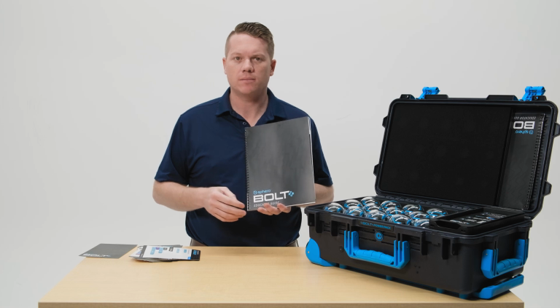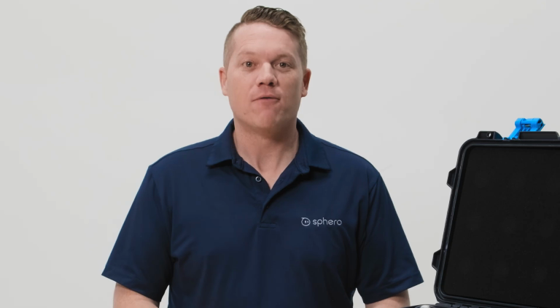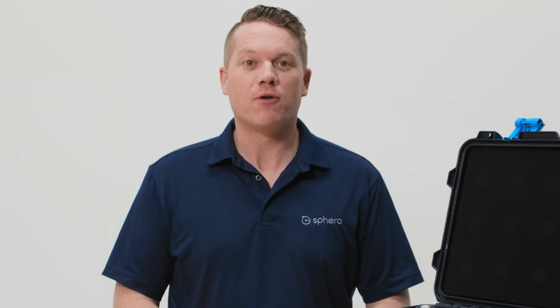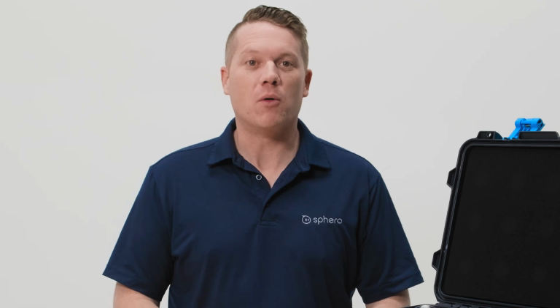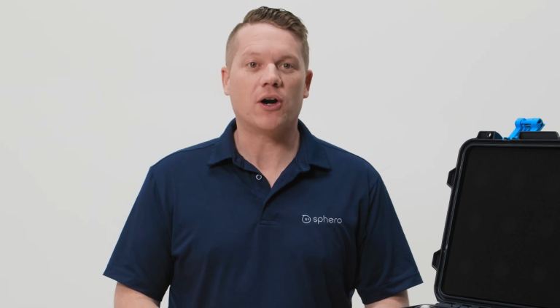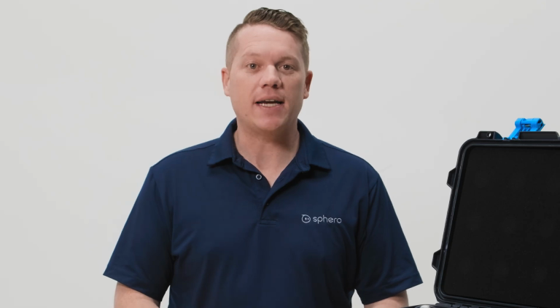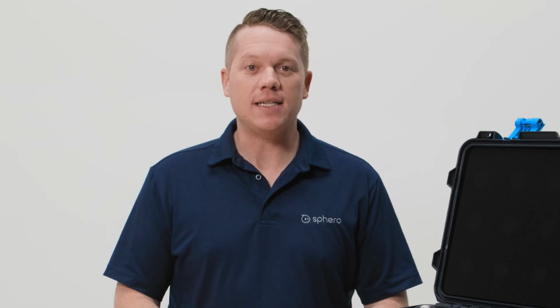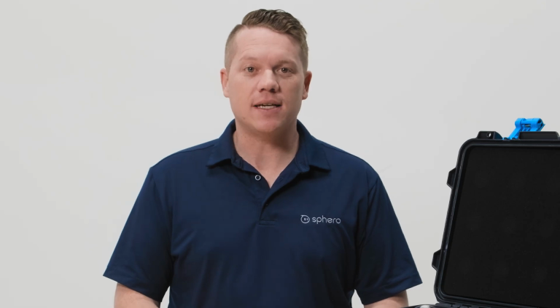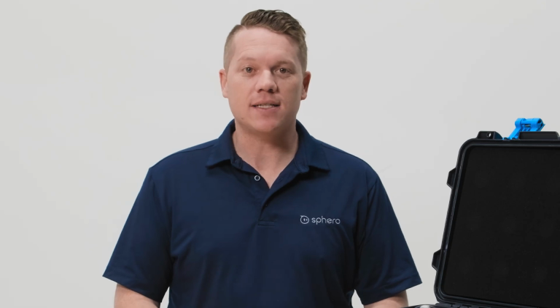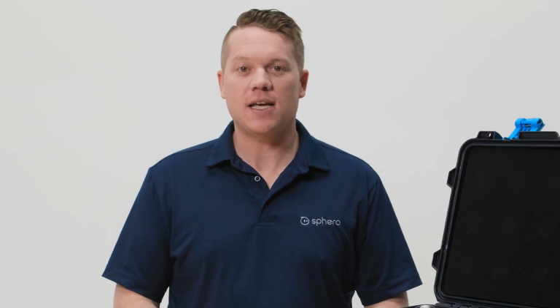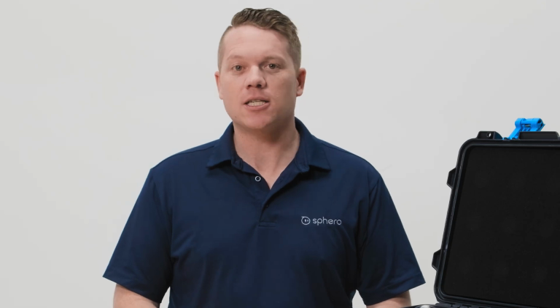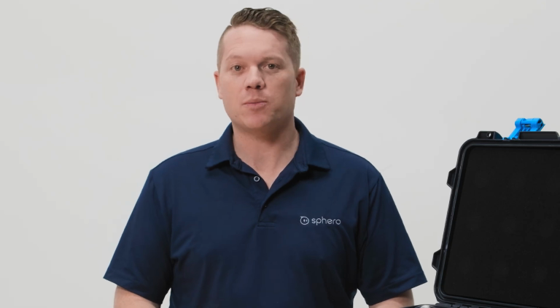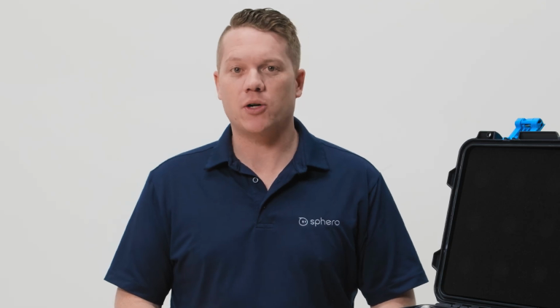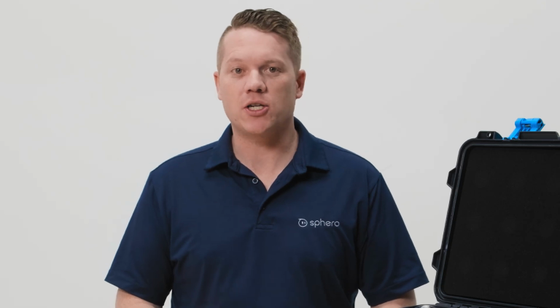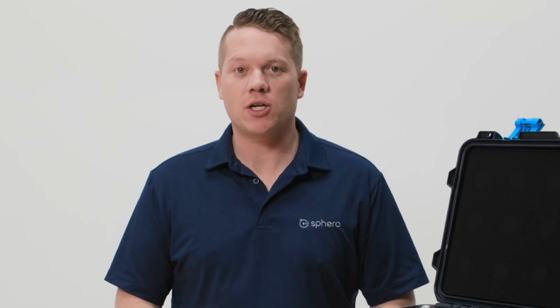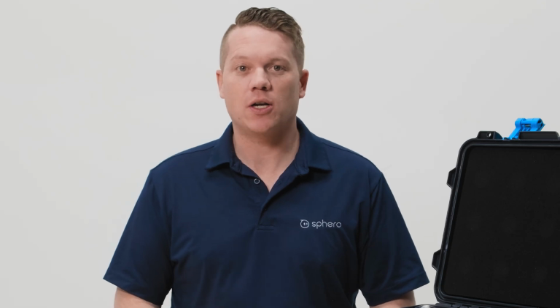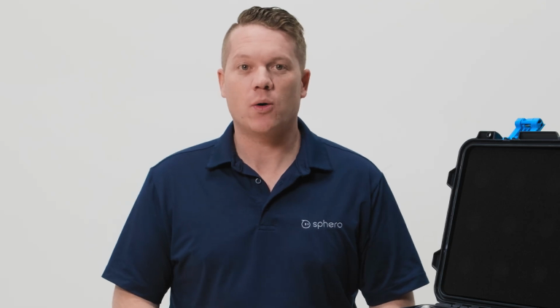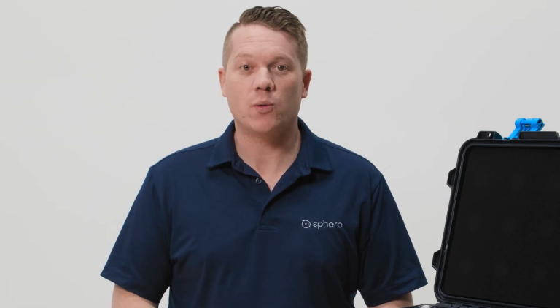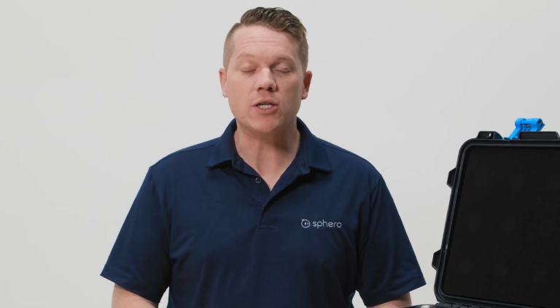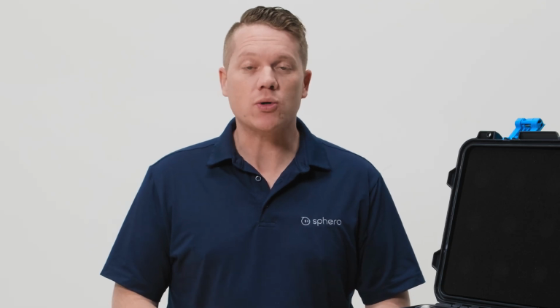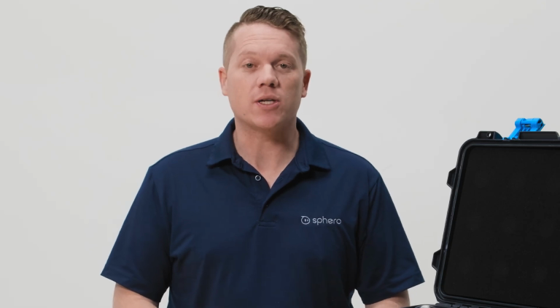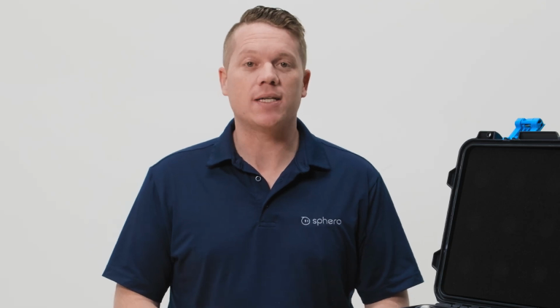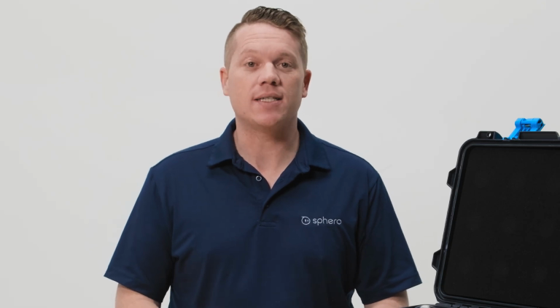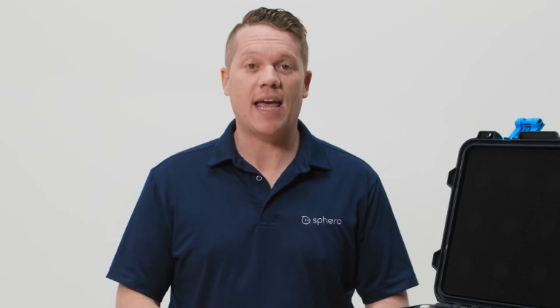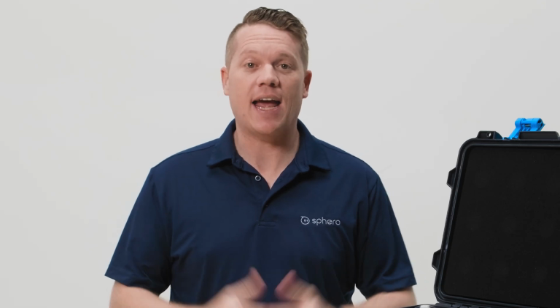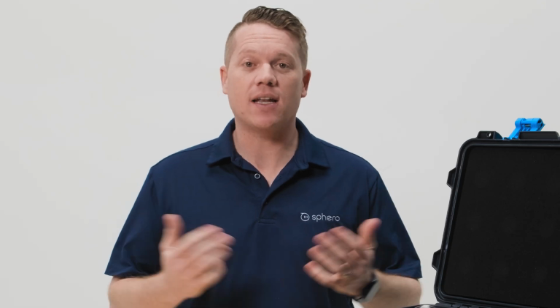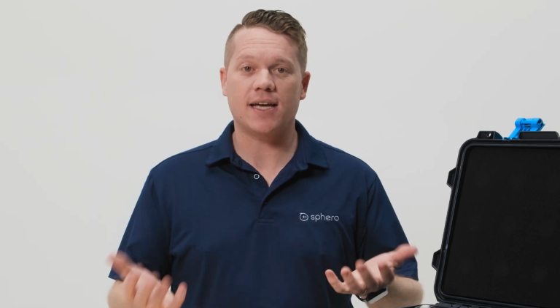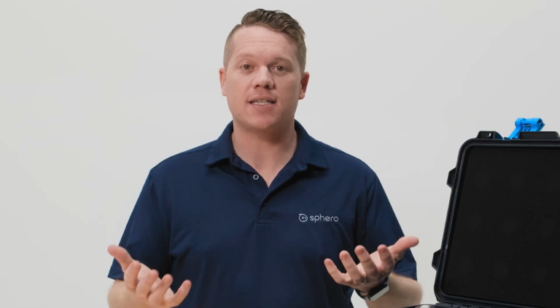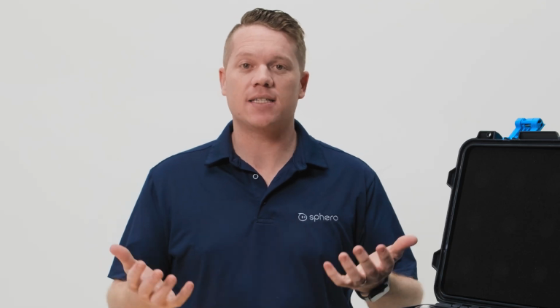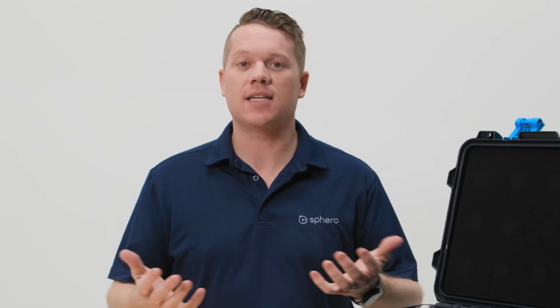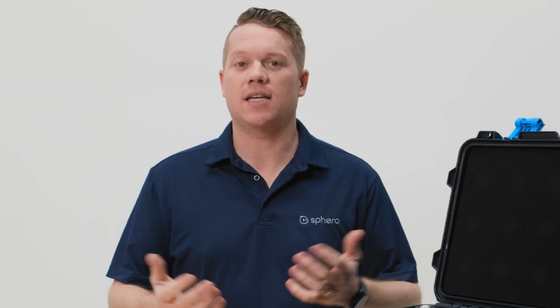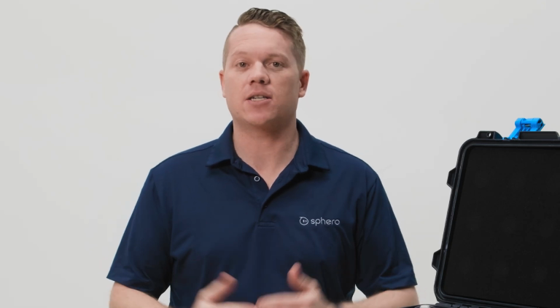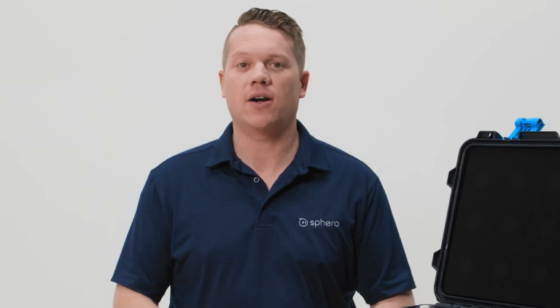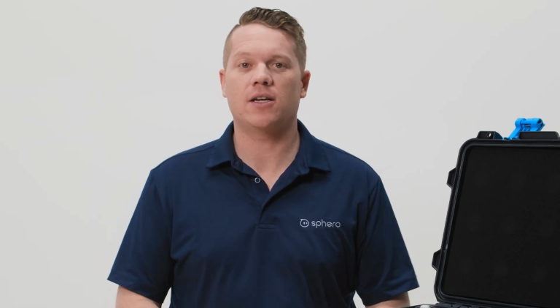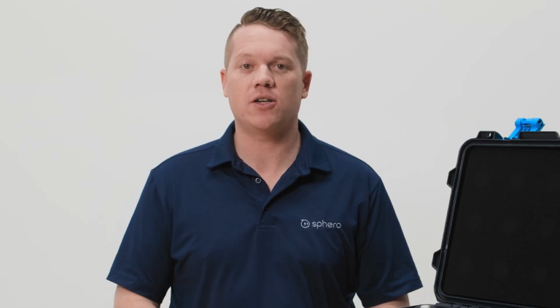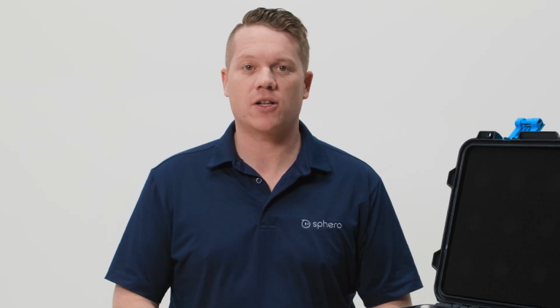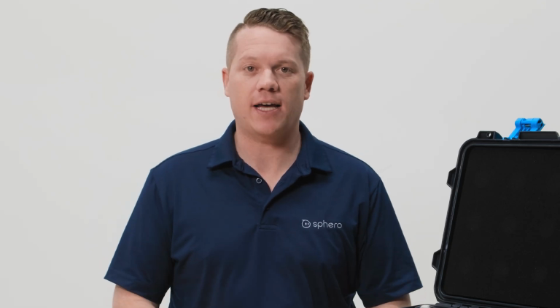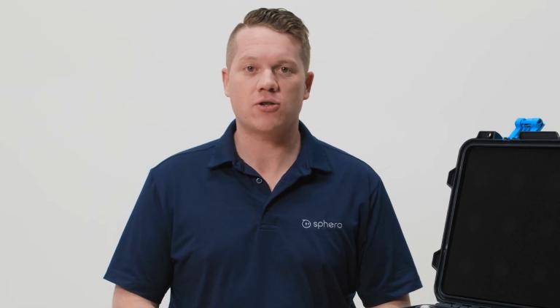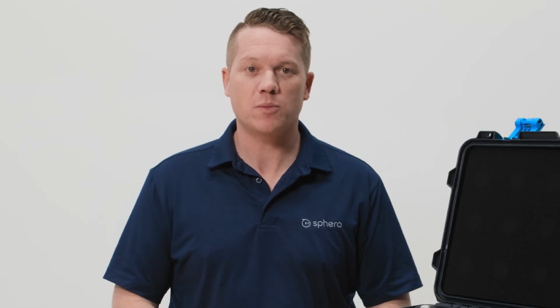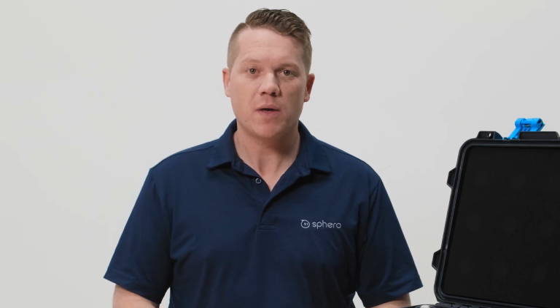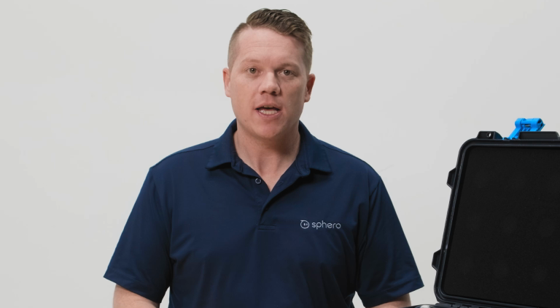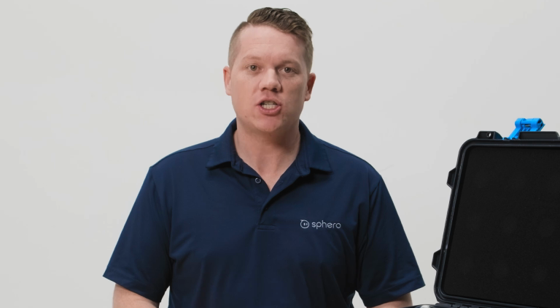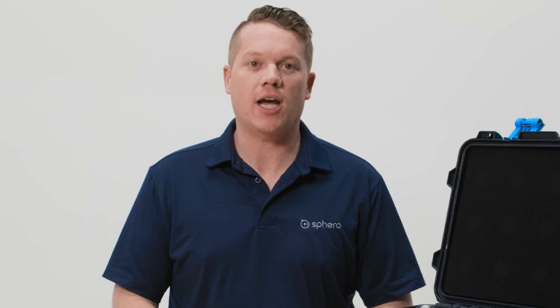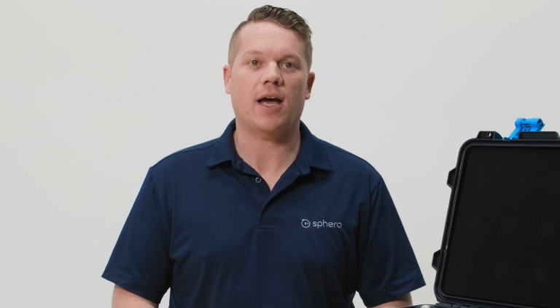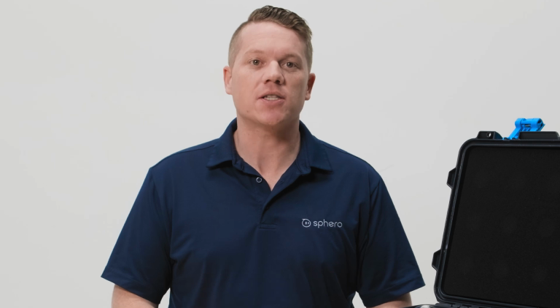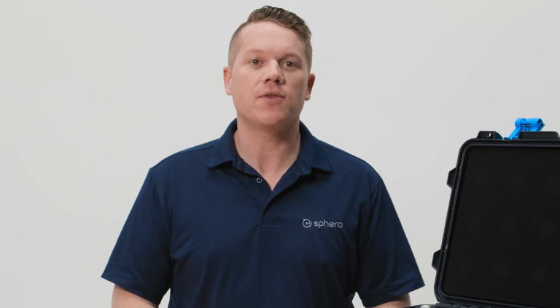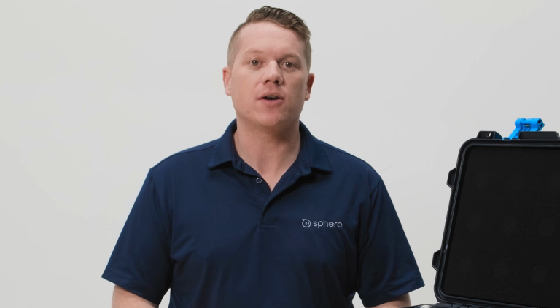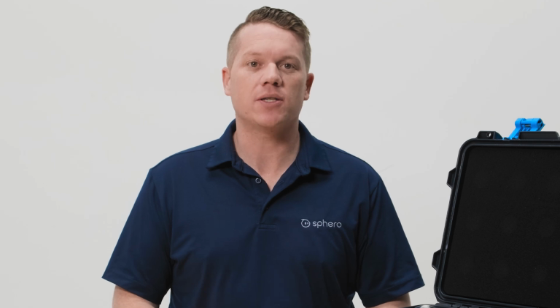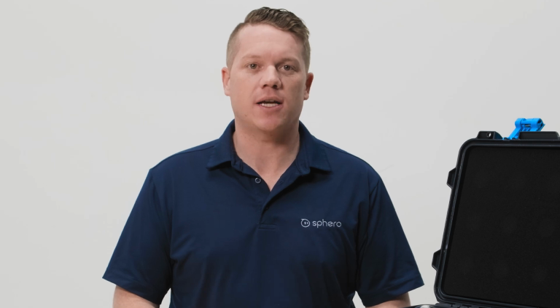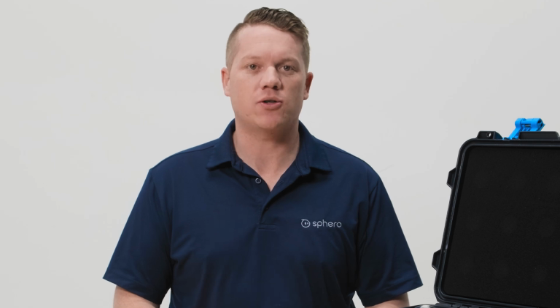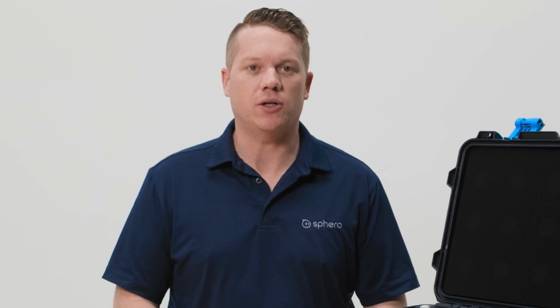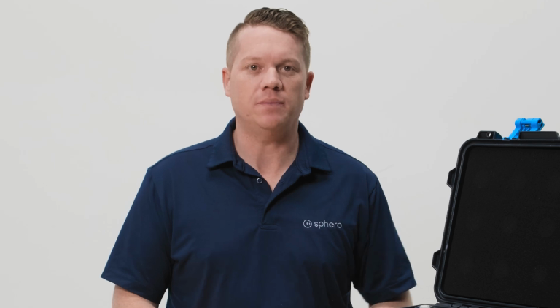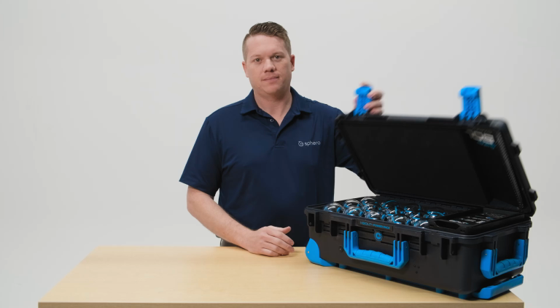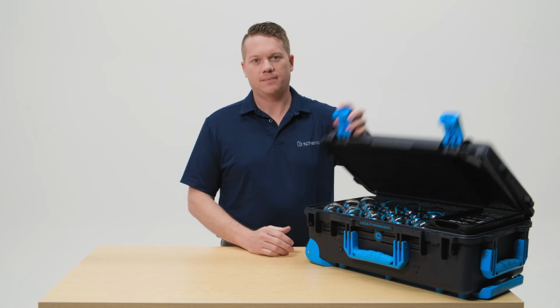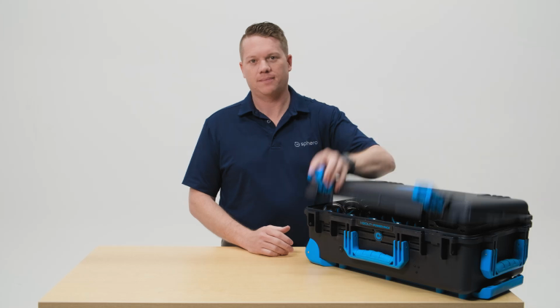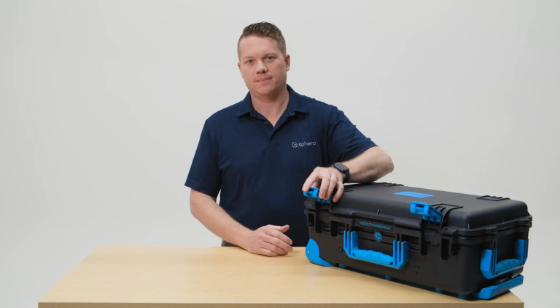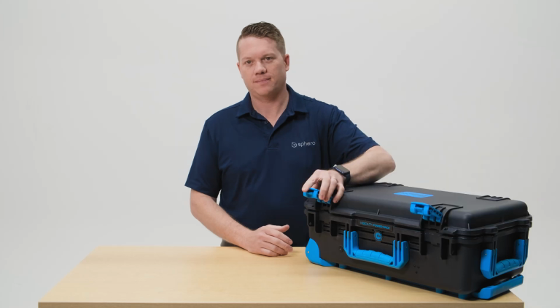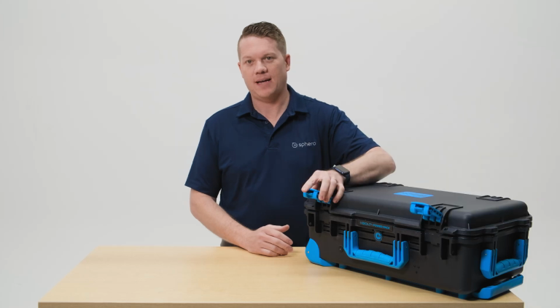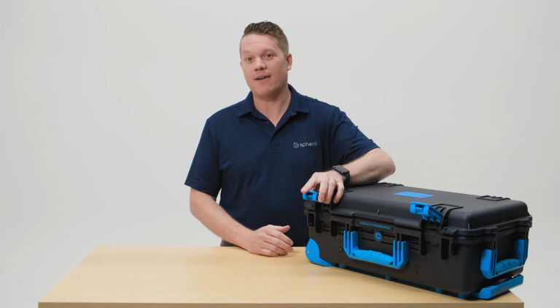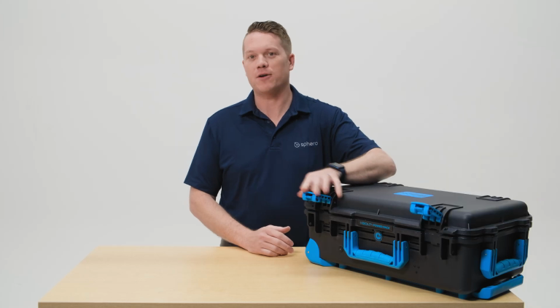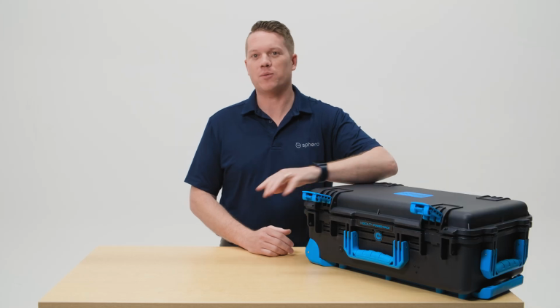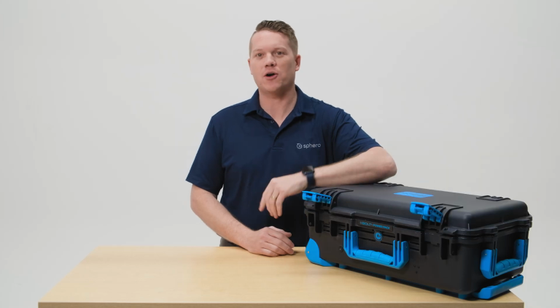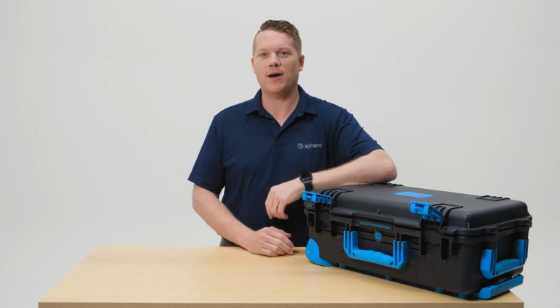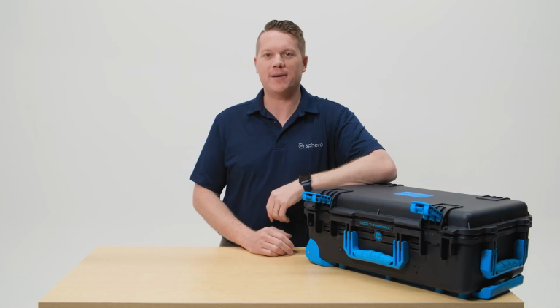For more ideas, inspiration, resources, and lessons to get started in your classroom, check out Sphero Central. Have fun programming!